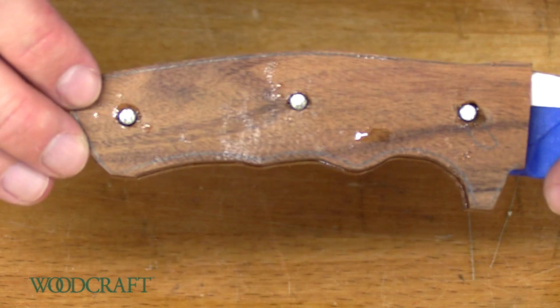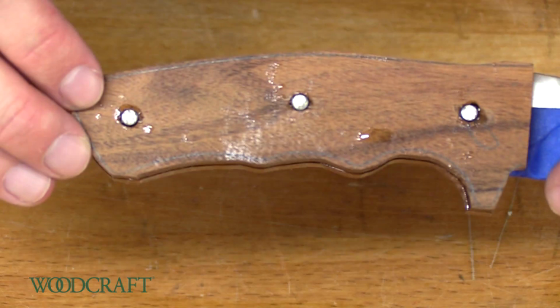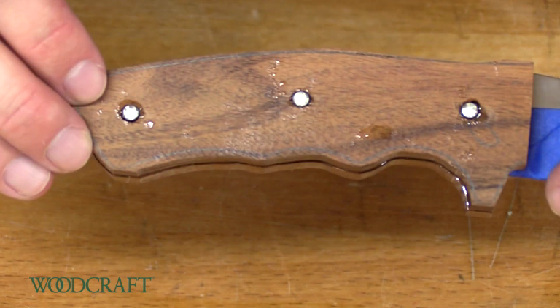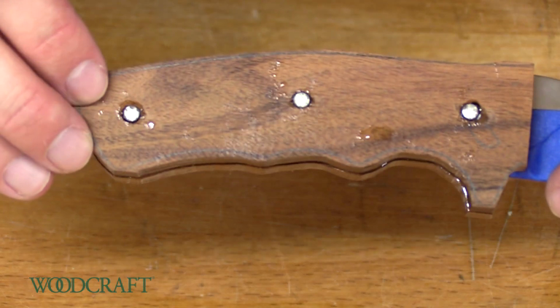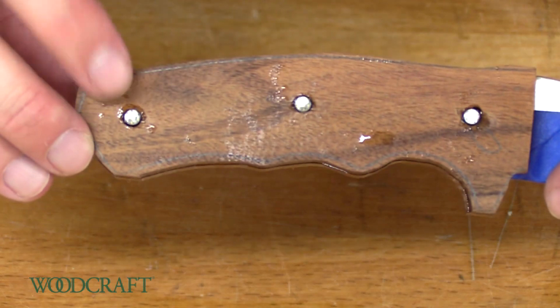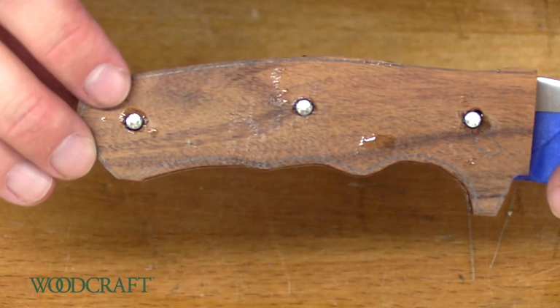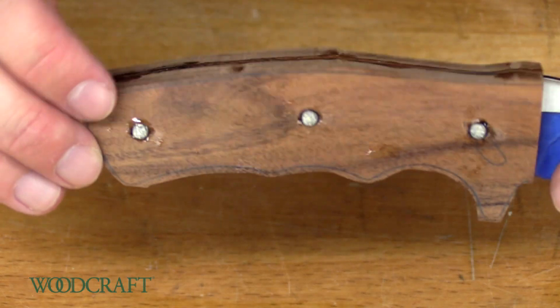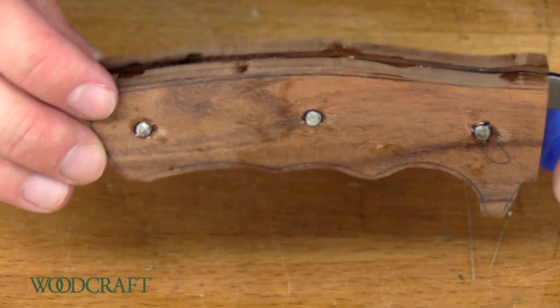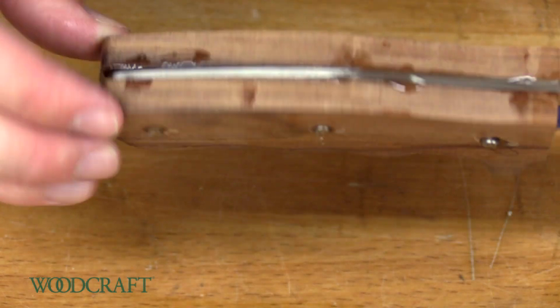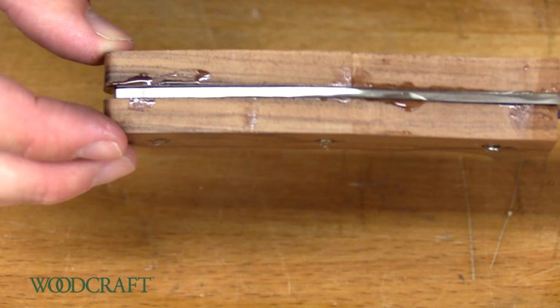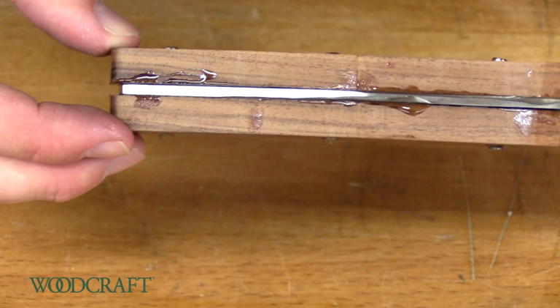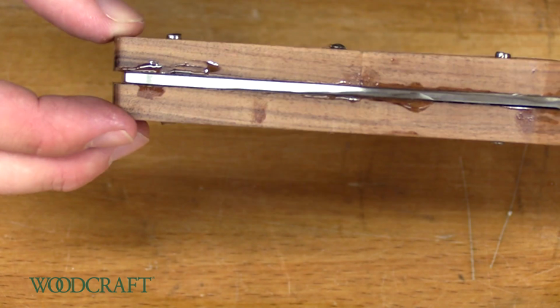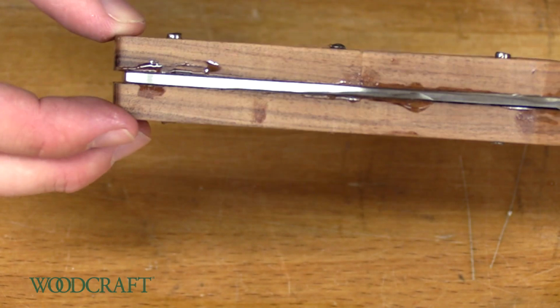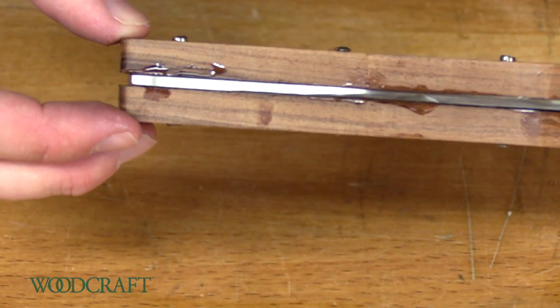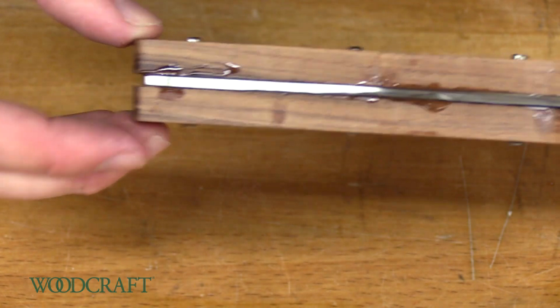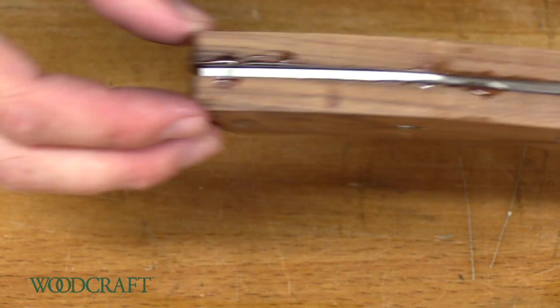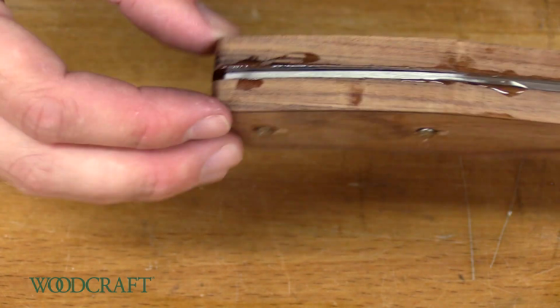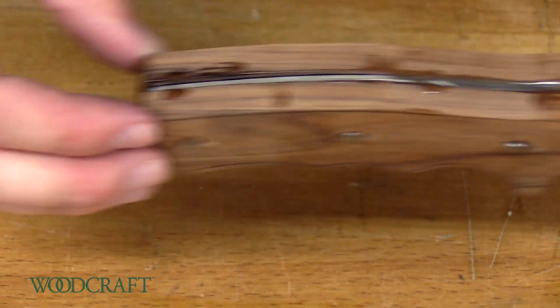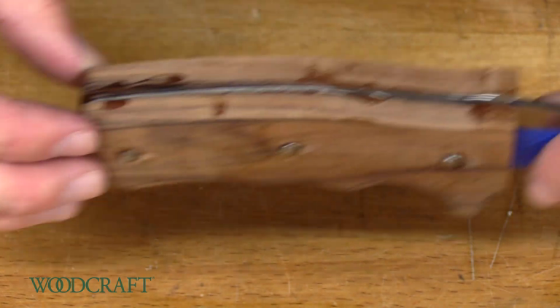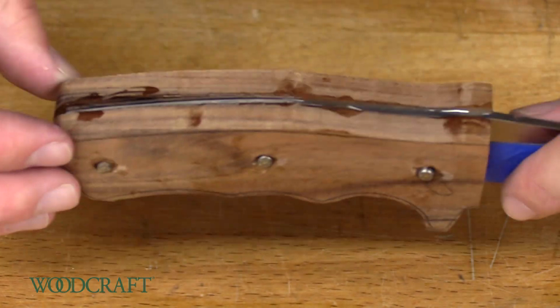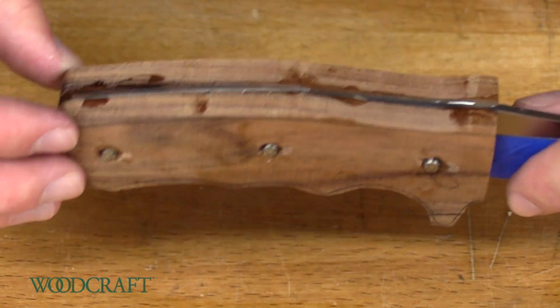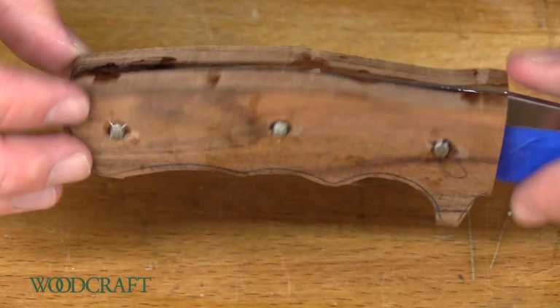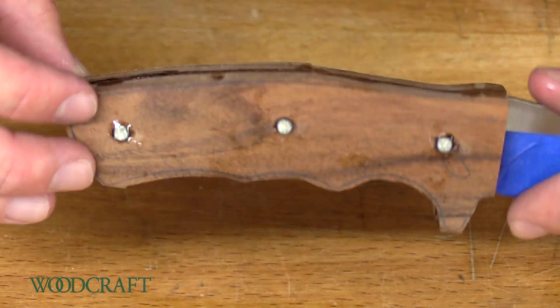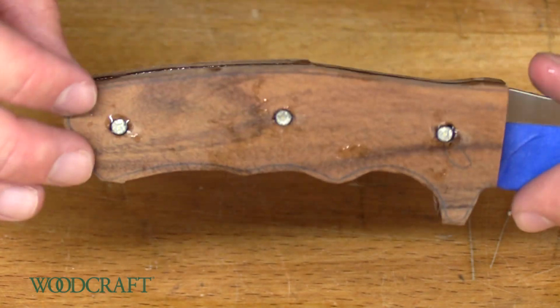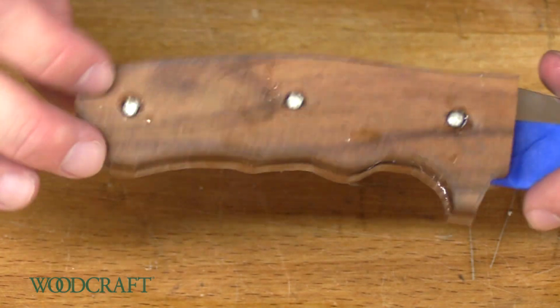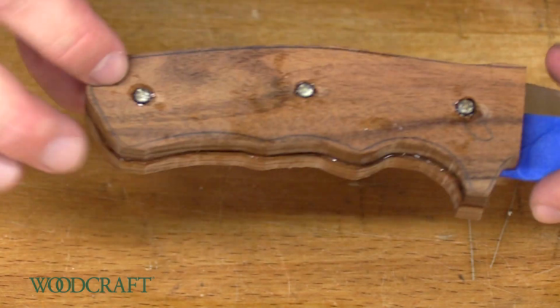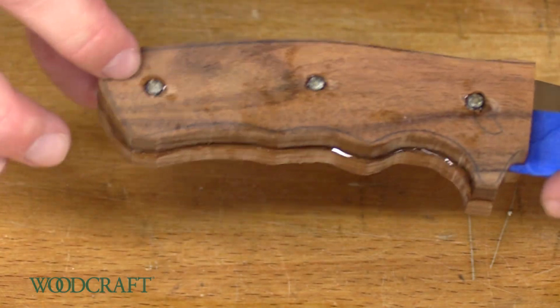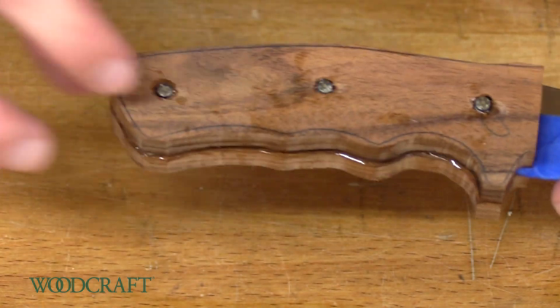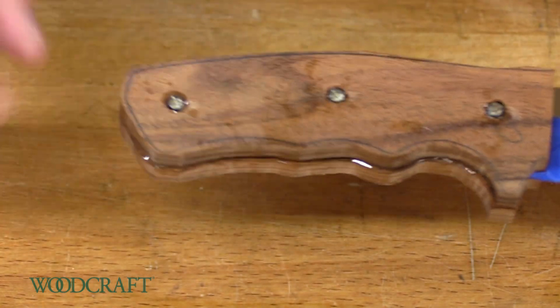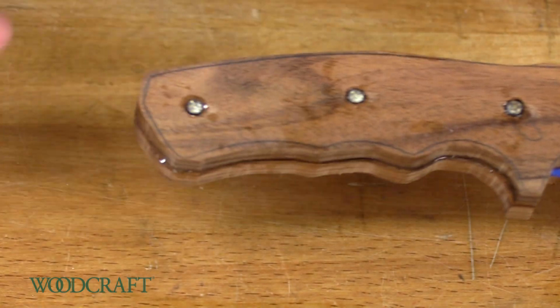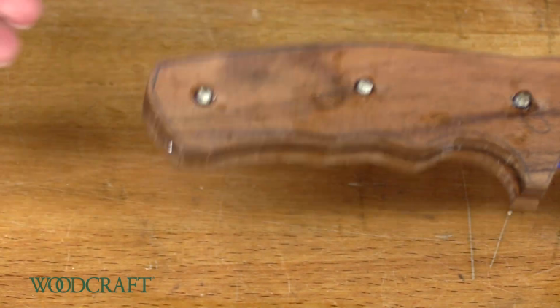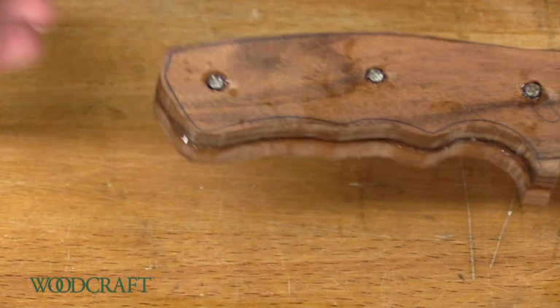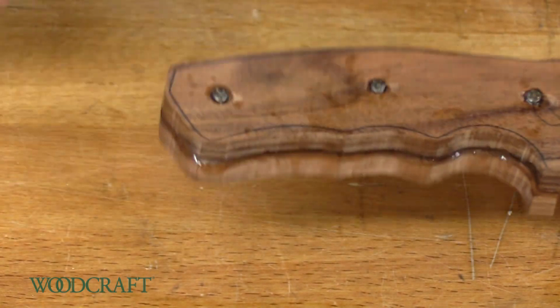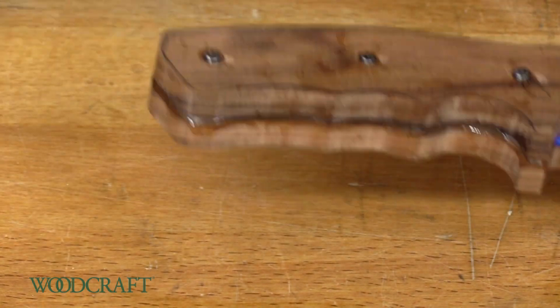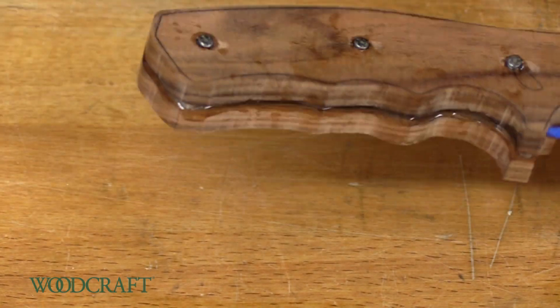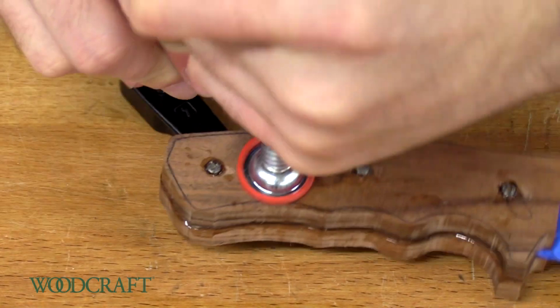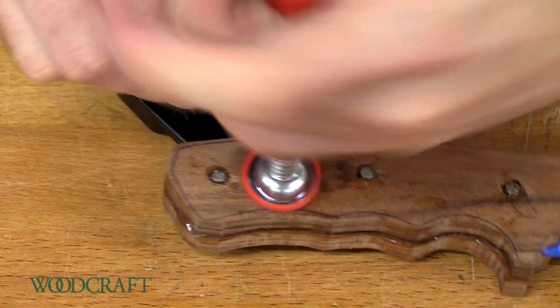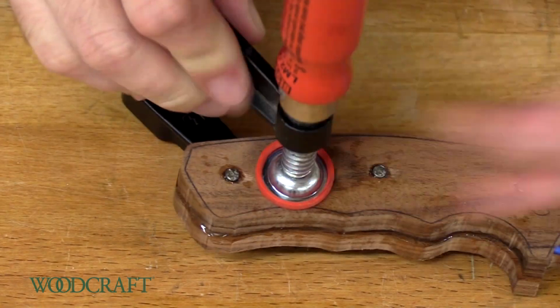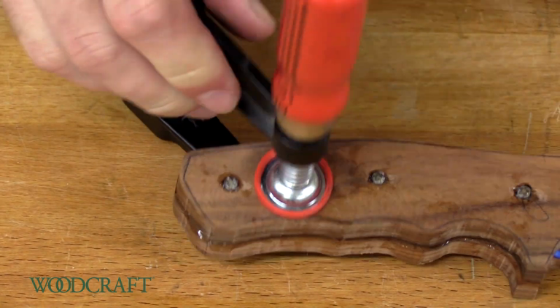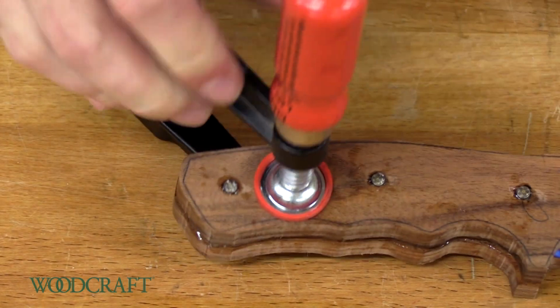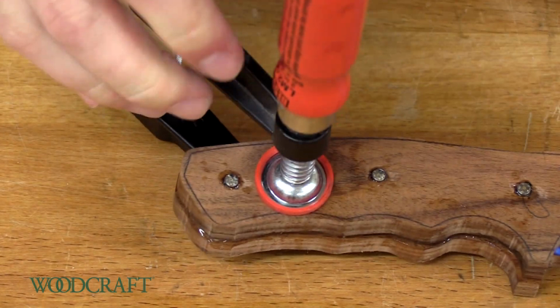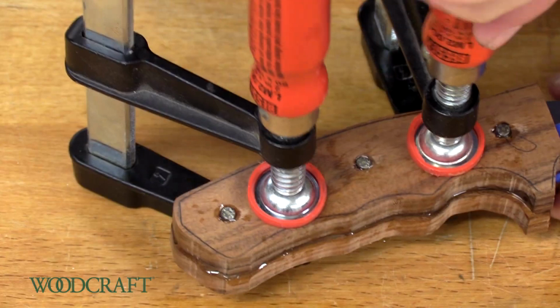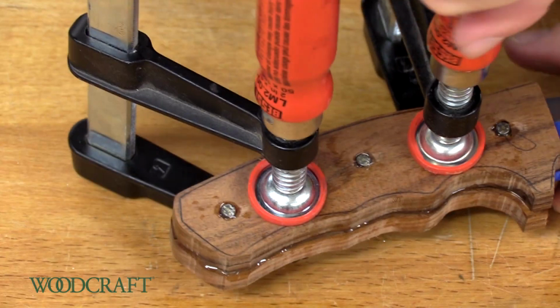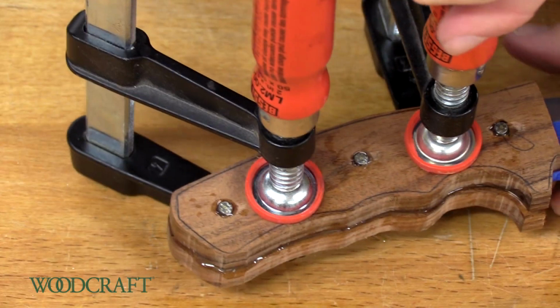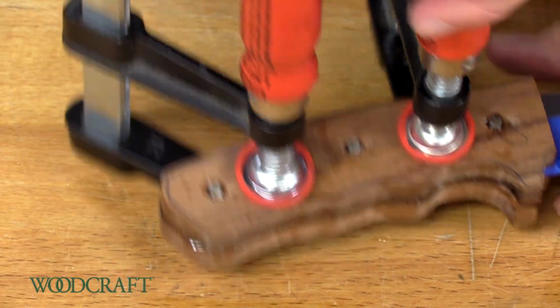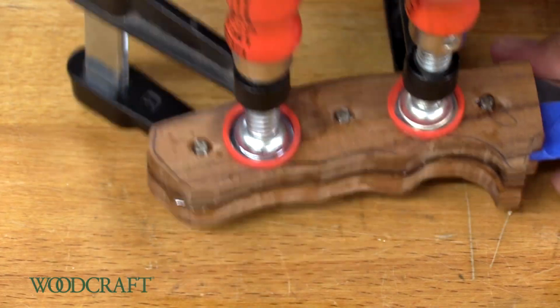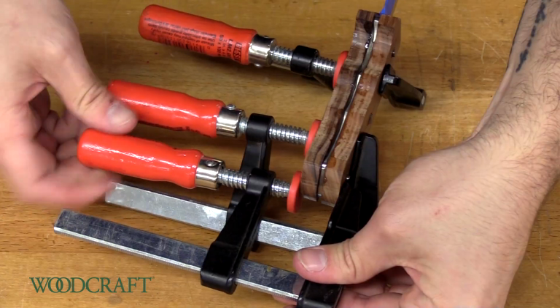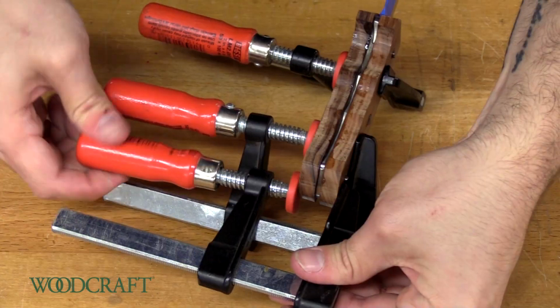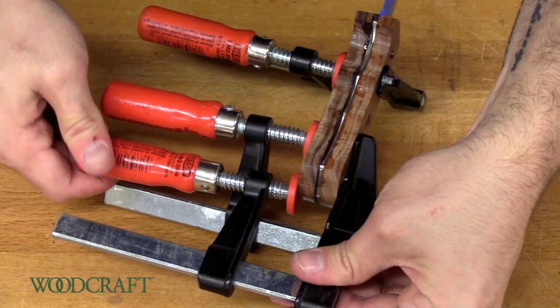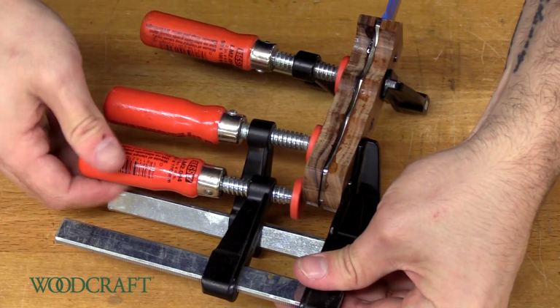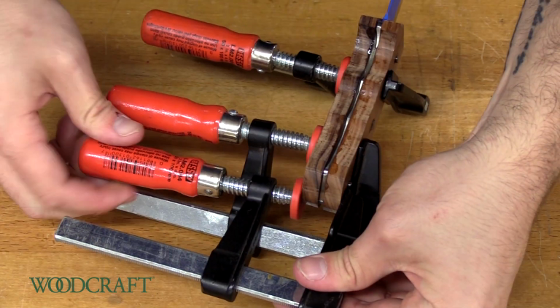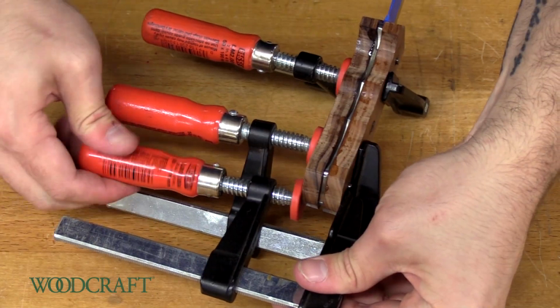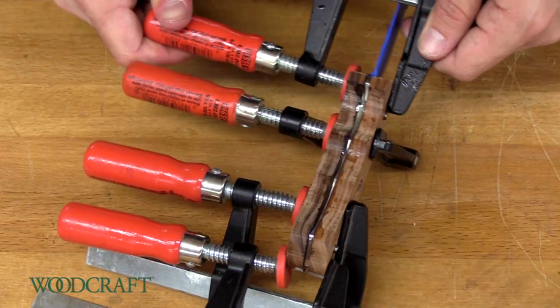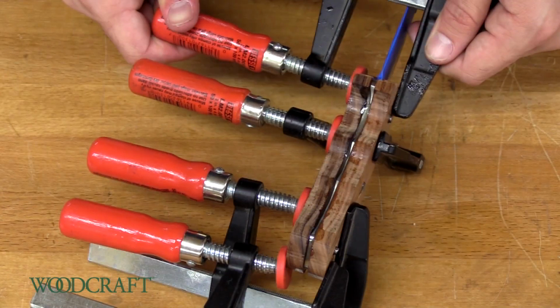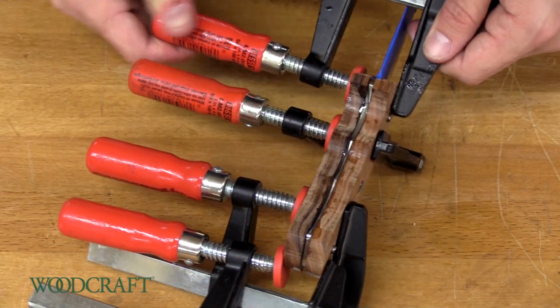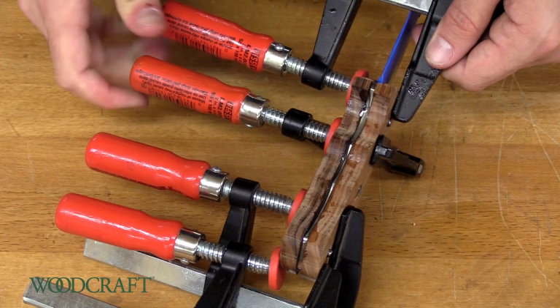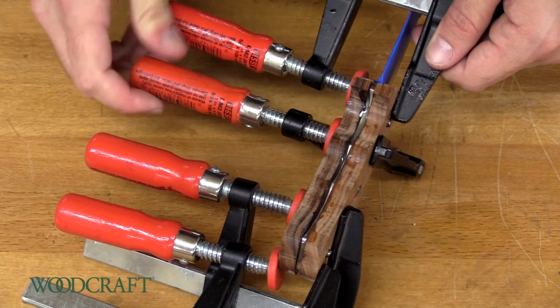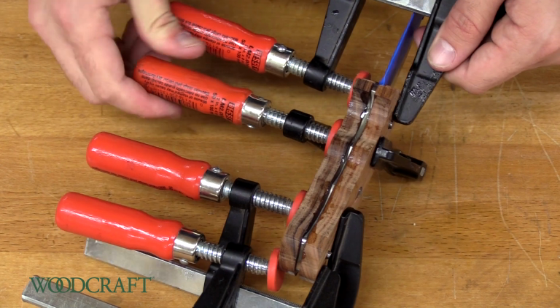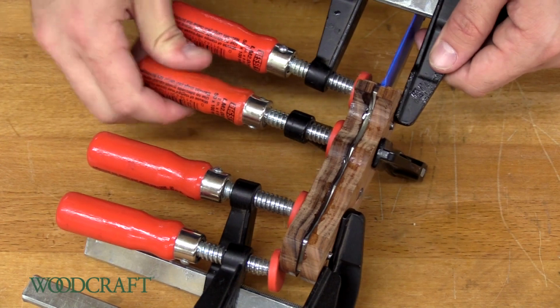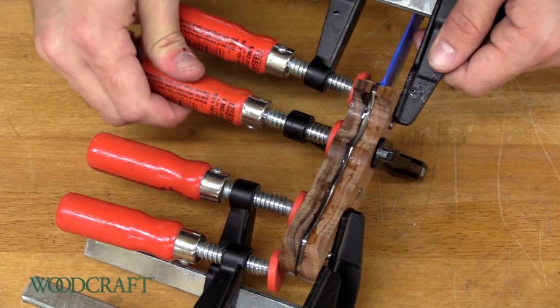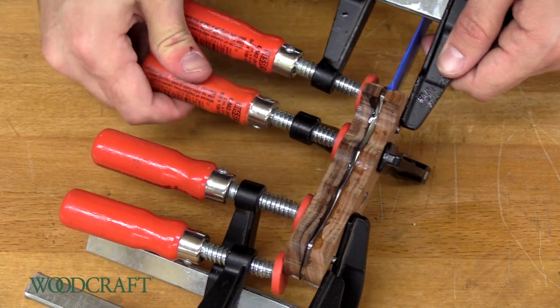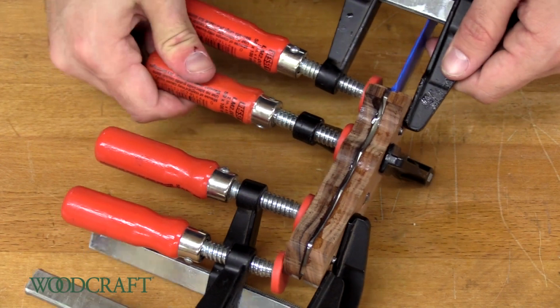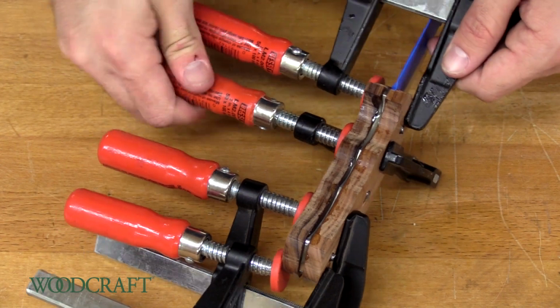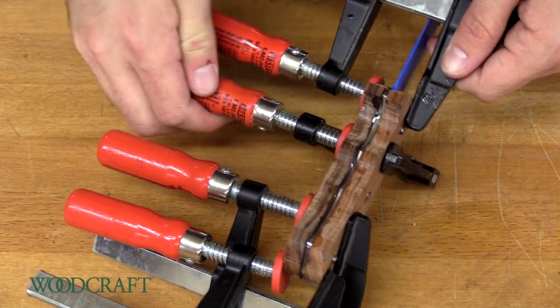All right, so we've got the pins in, we've got it all epoxied up. I'm going to throw some clamps on this real quick. You can never have too many clamps — remember that.